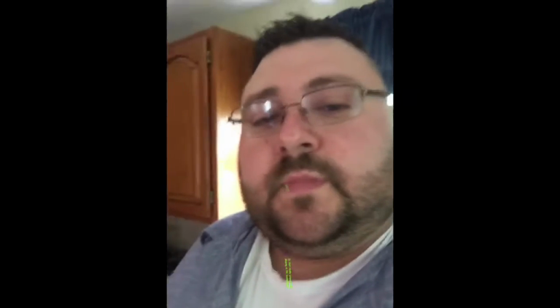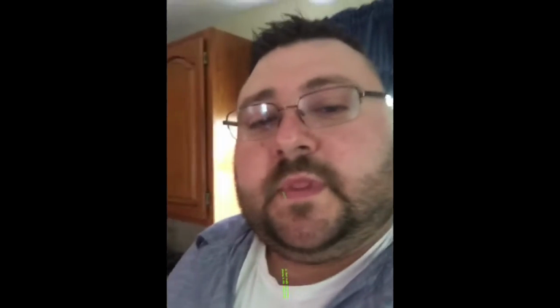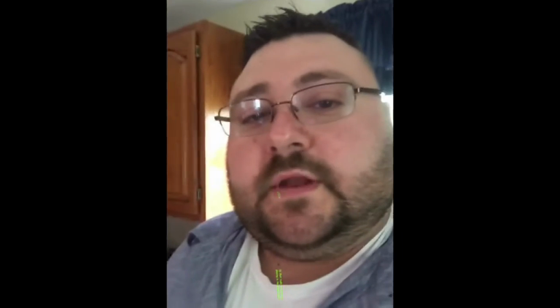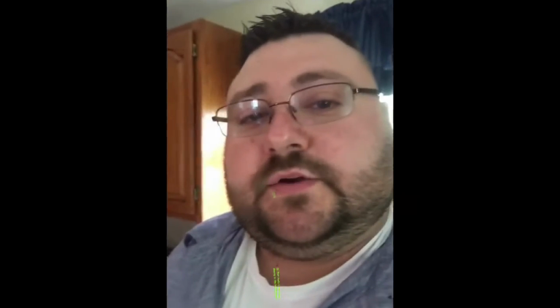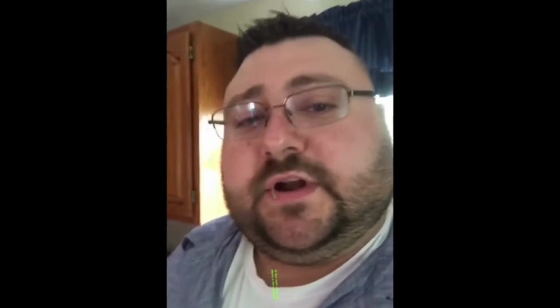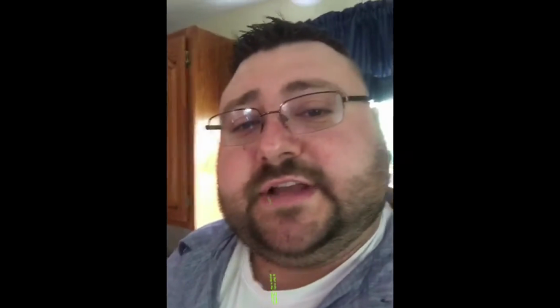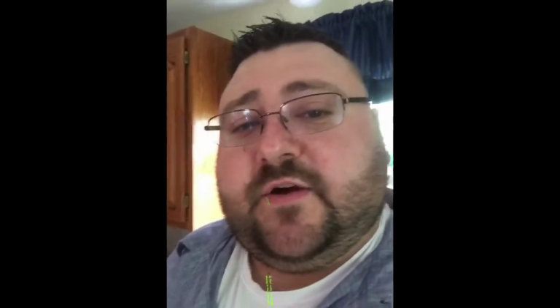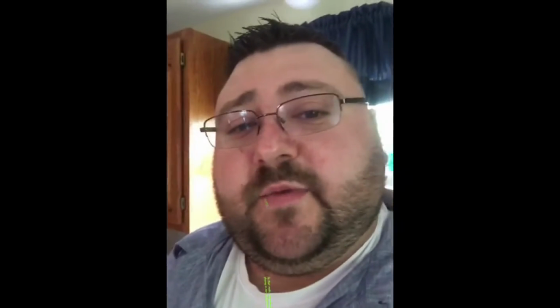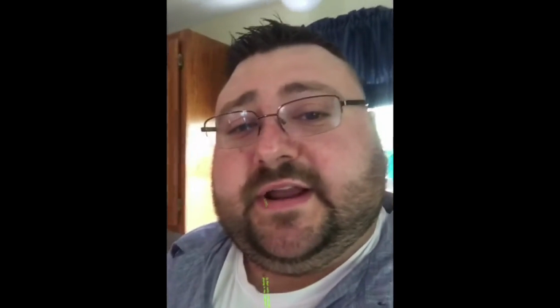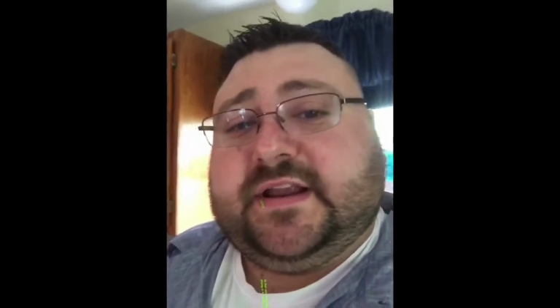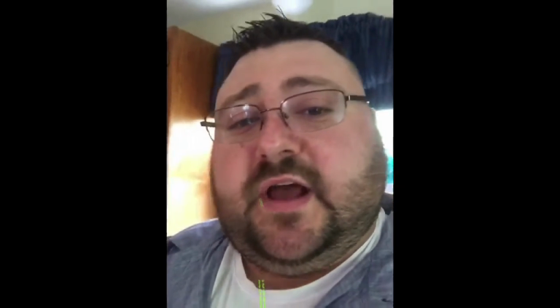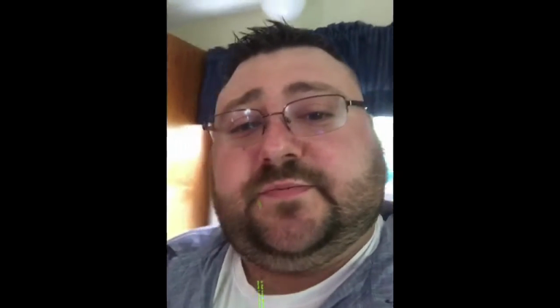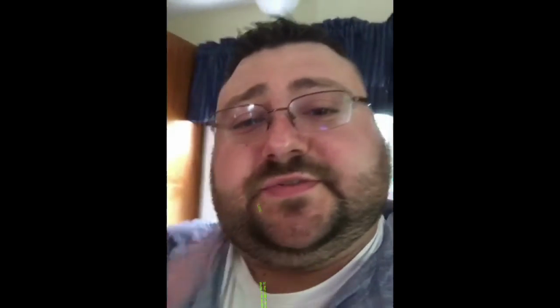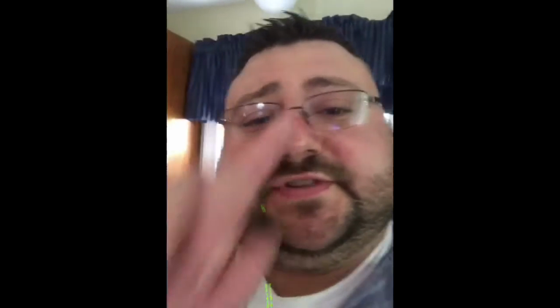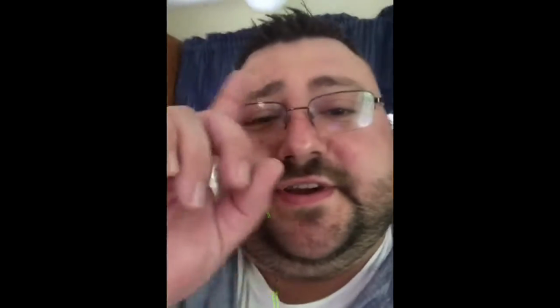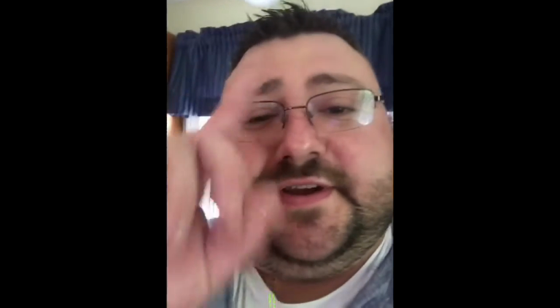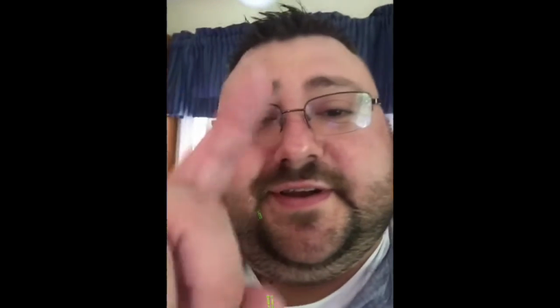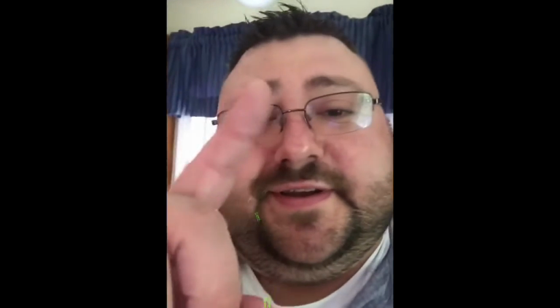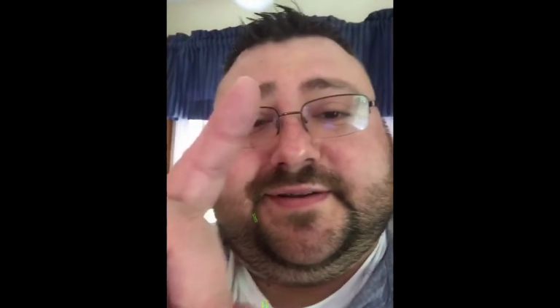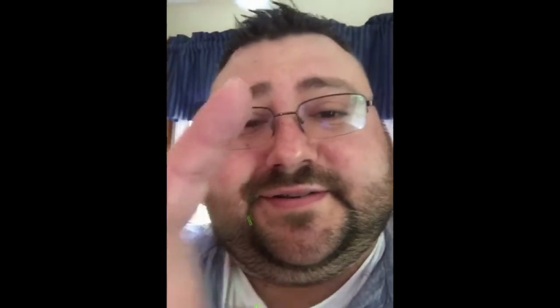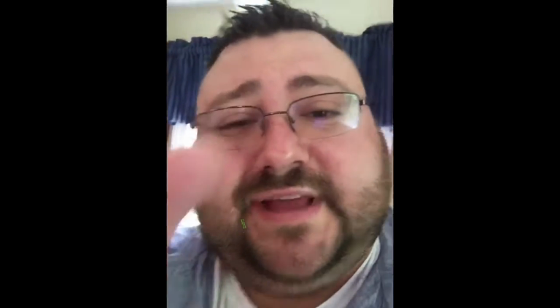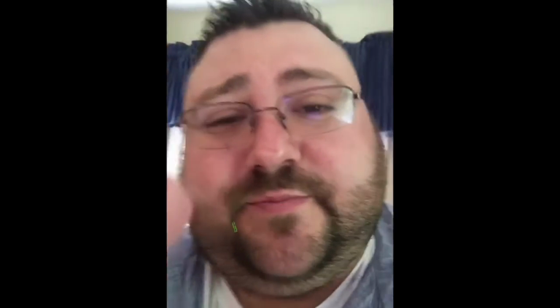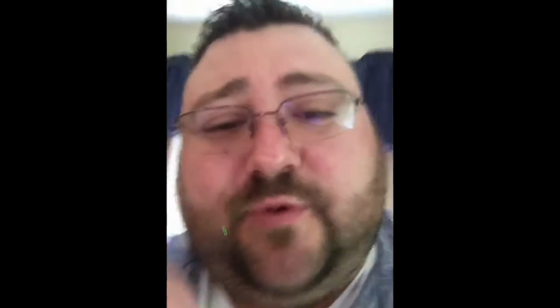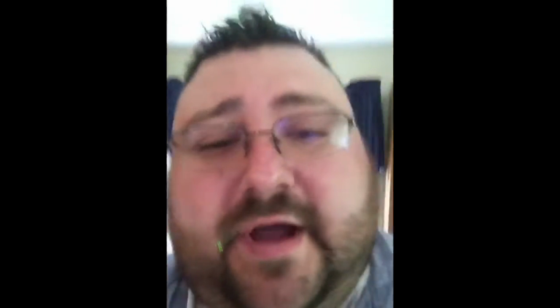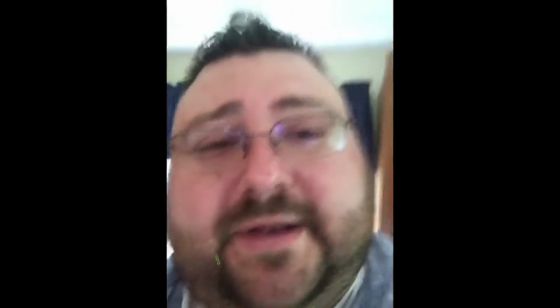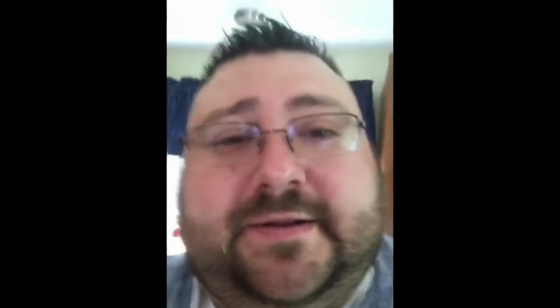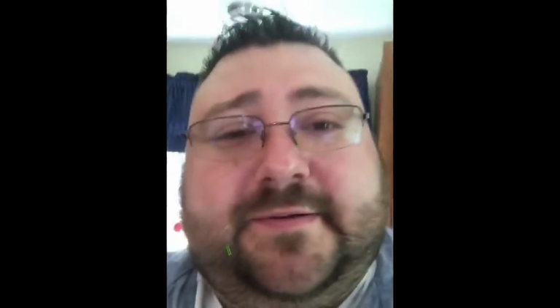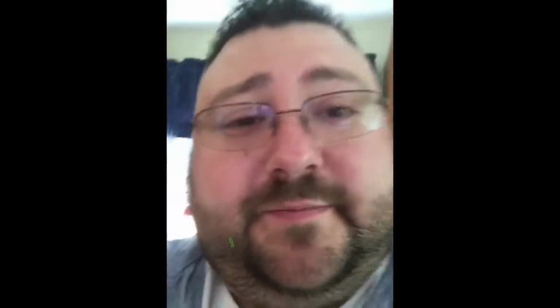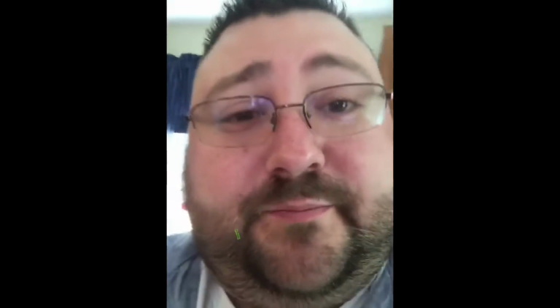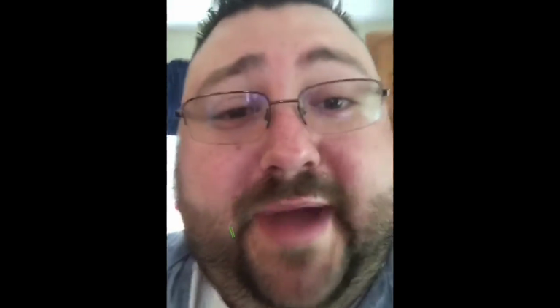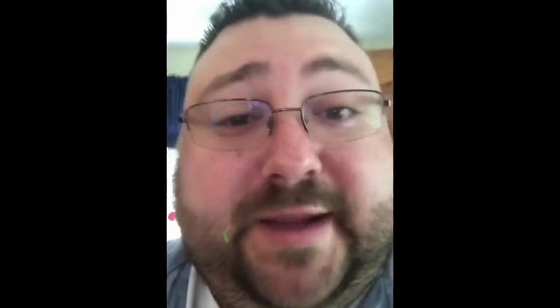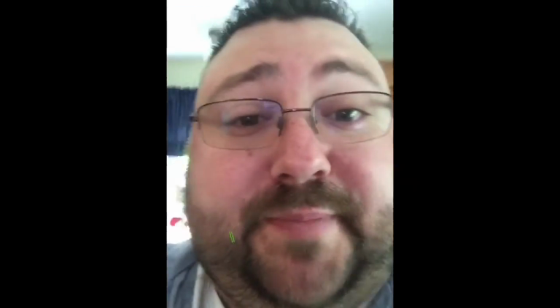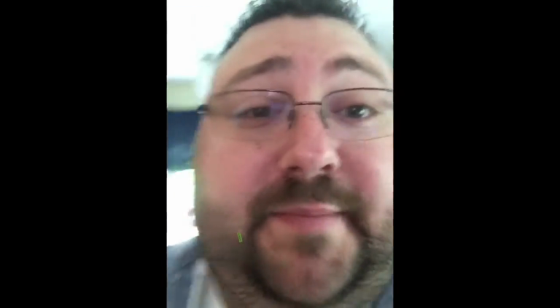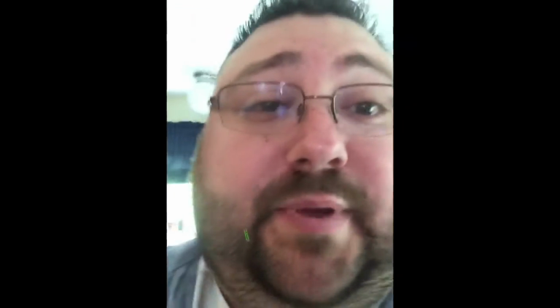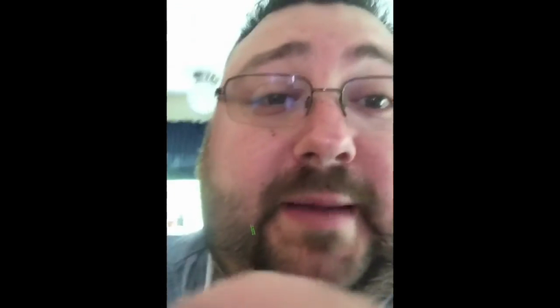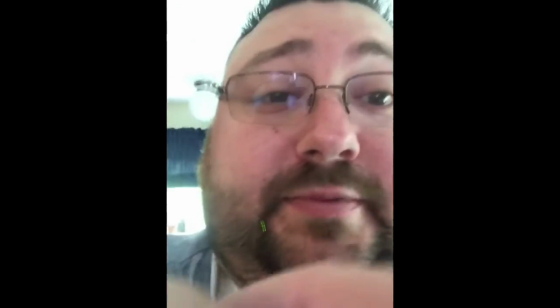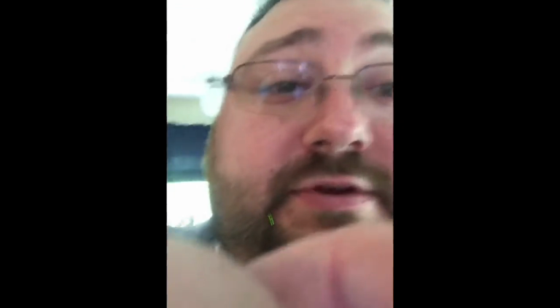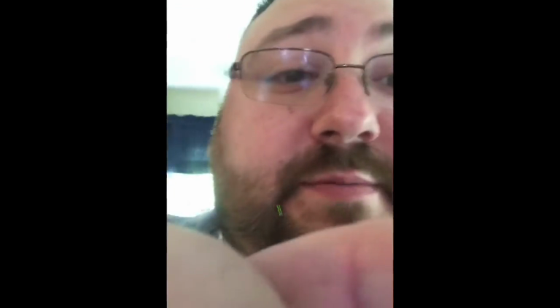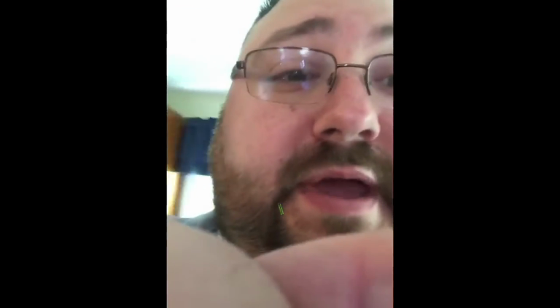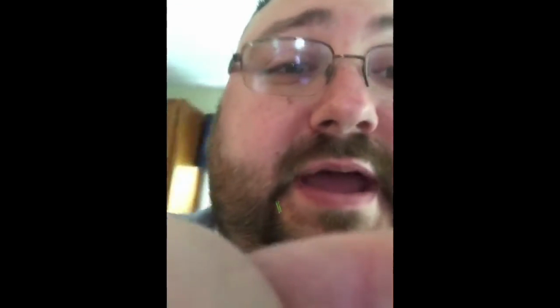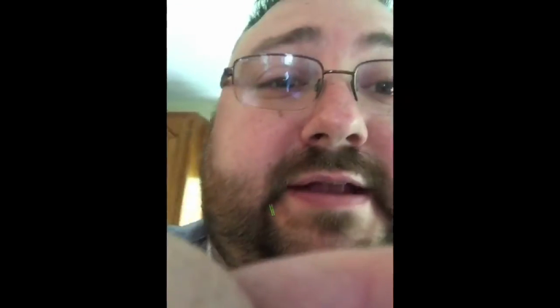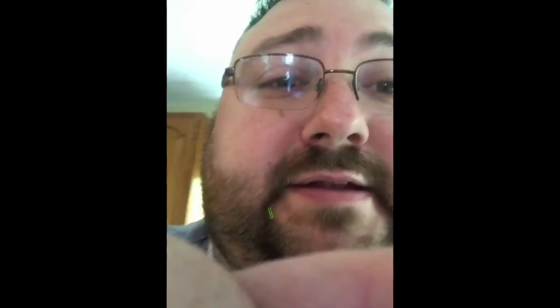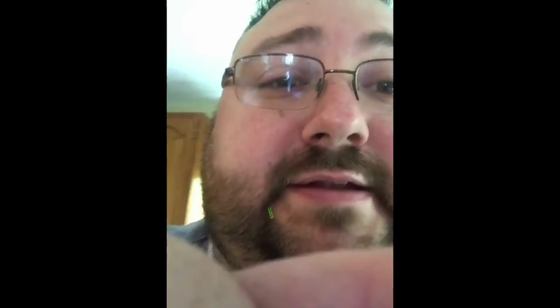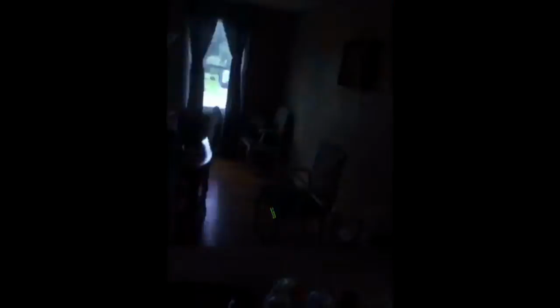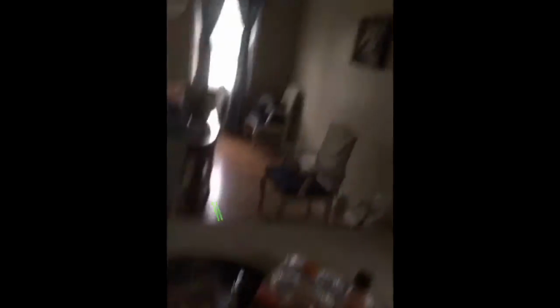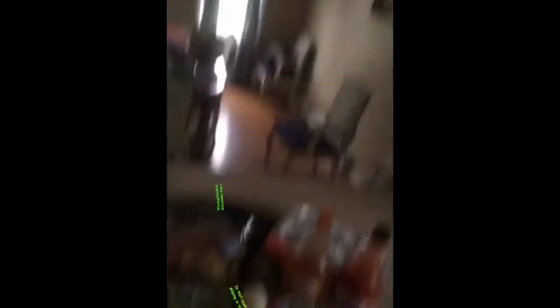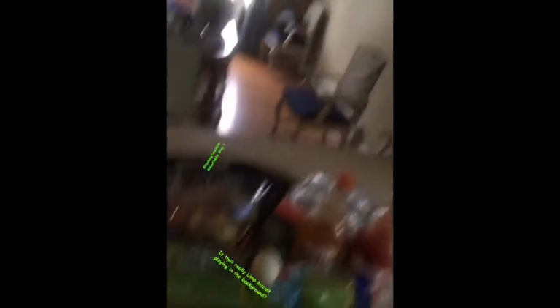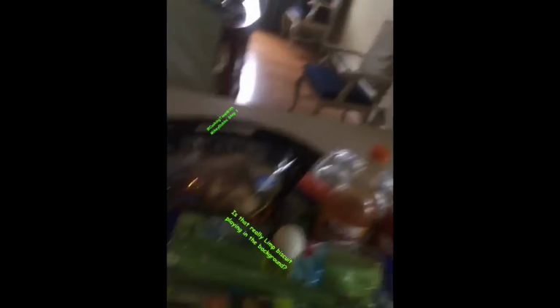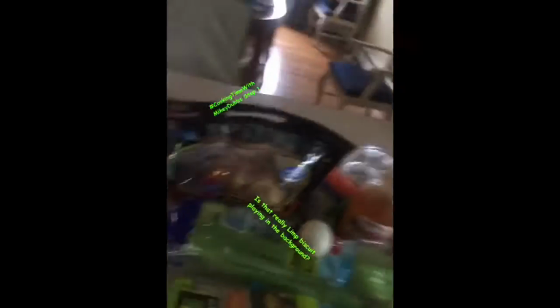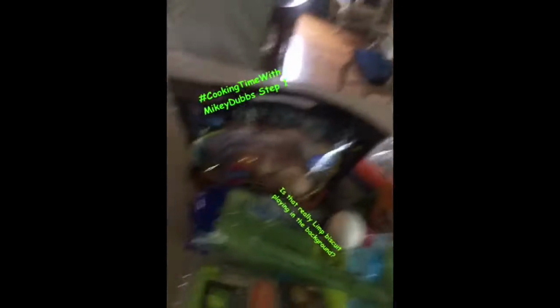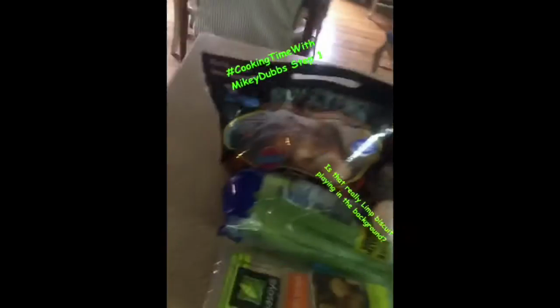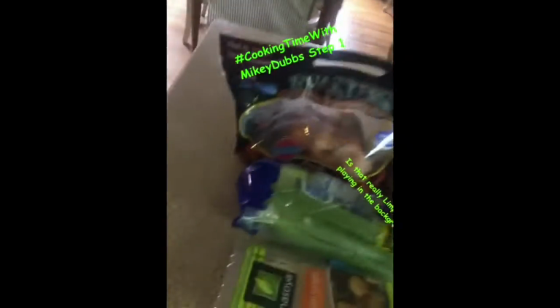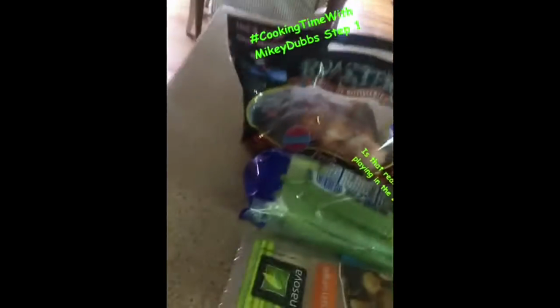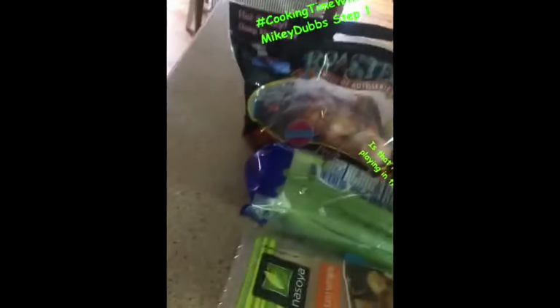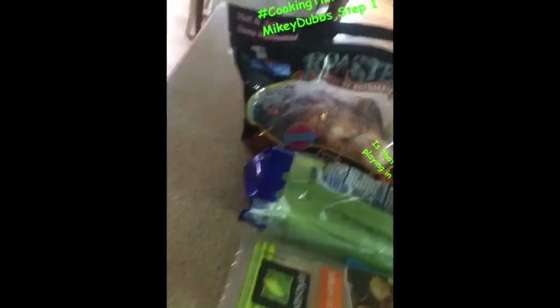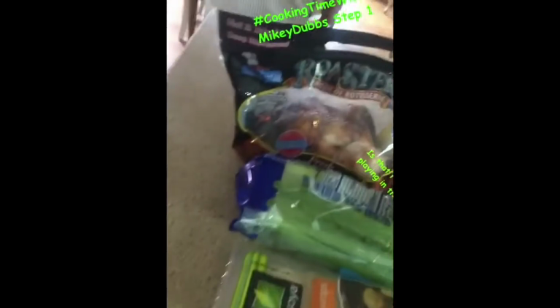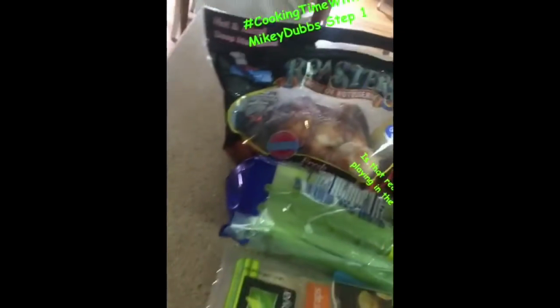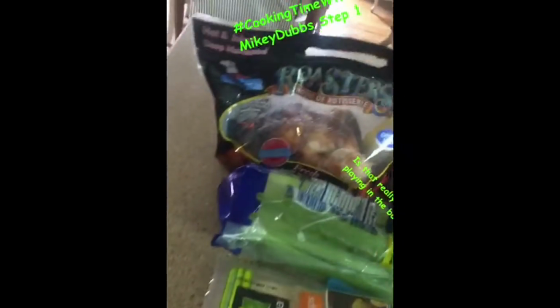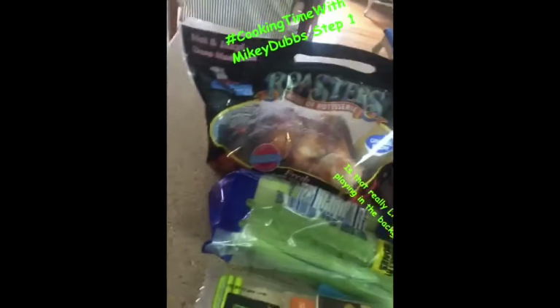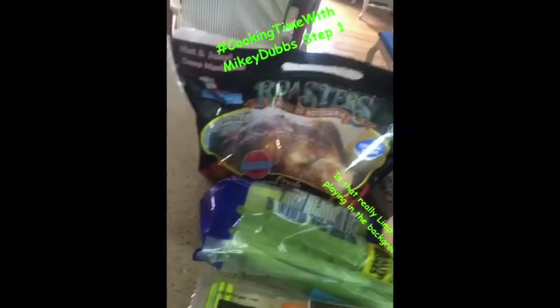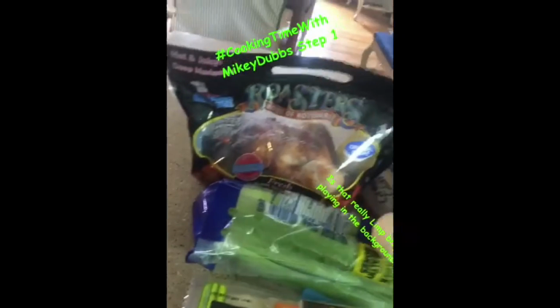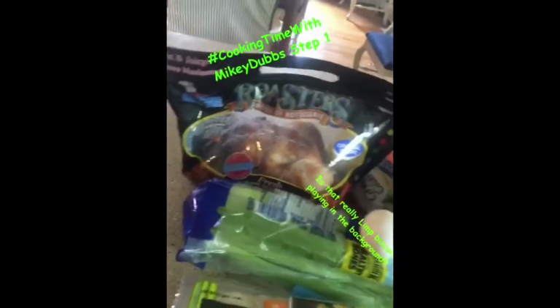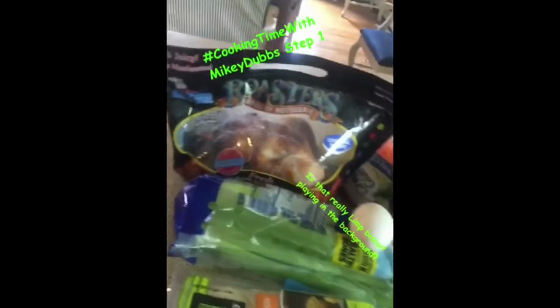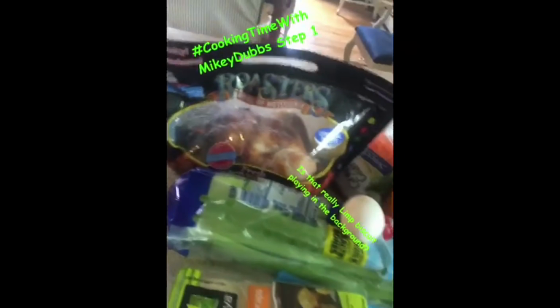Cookin' Time with Monkey Dubs. Step 1, backed by popular demand: Ingredients.